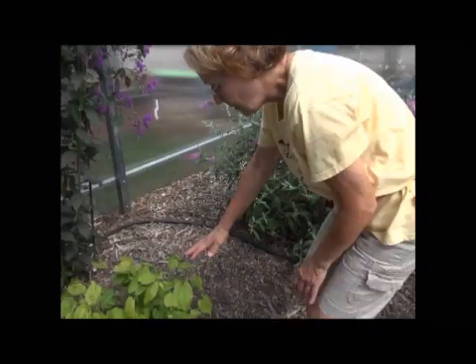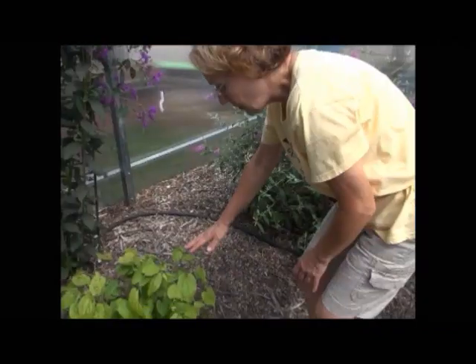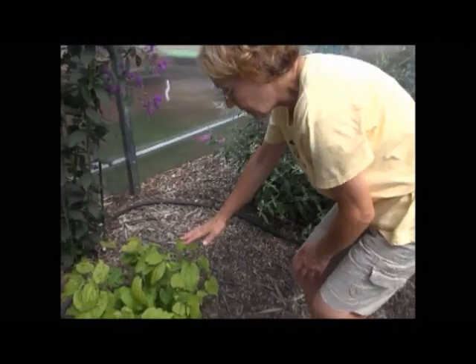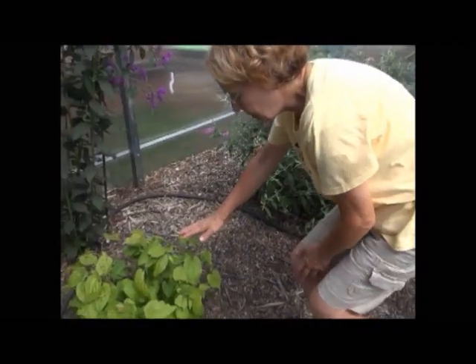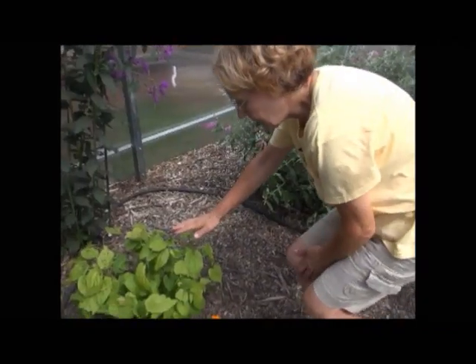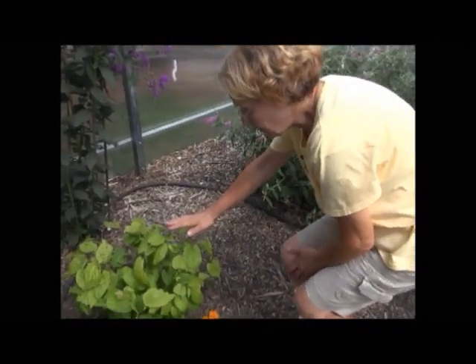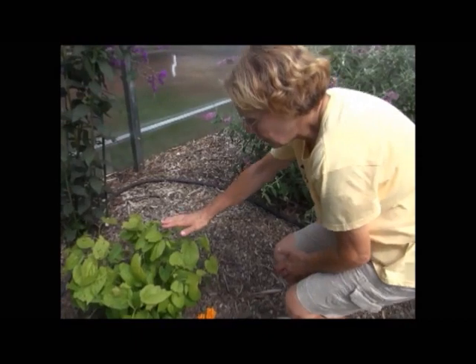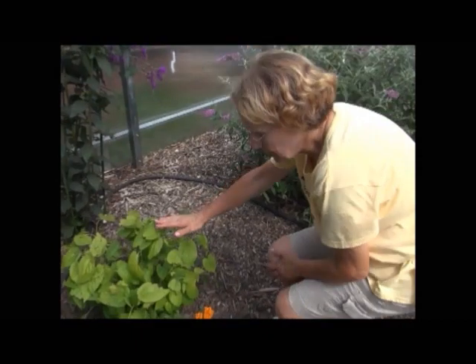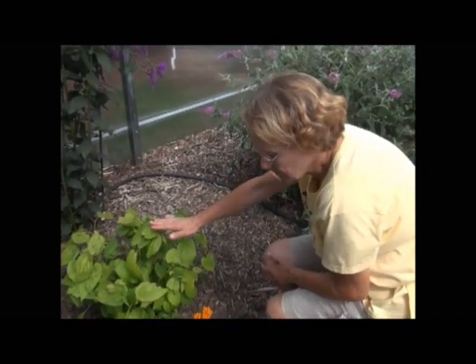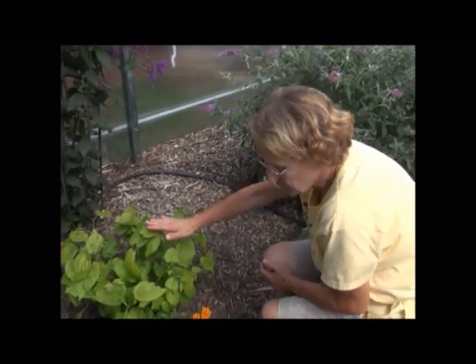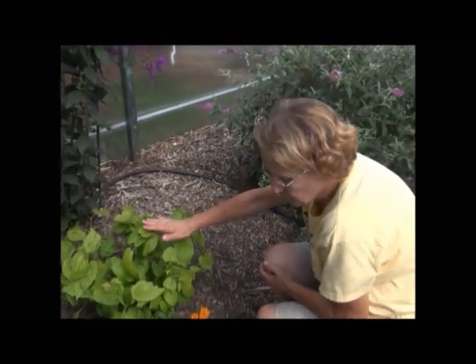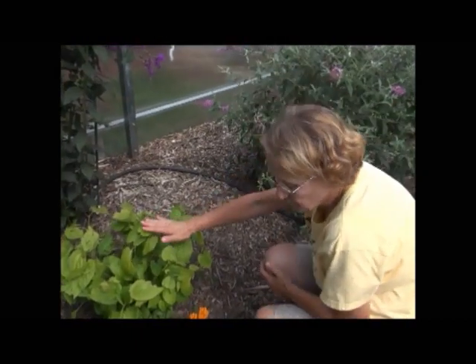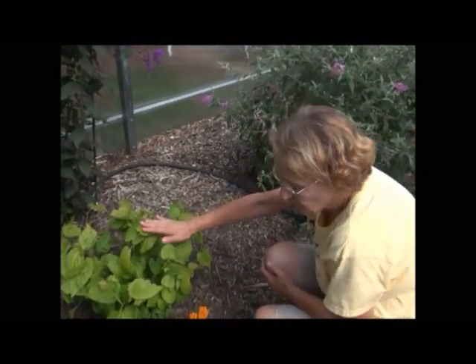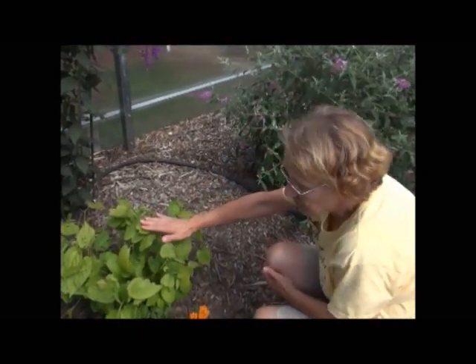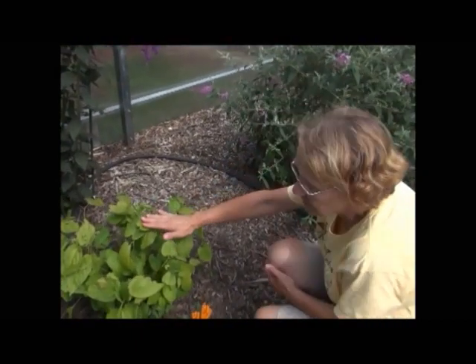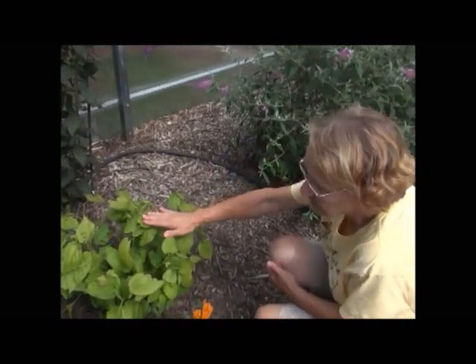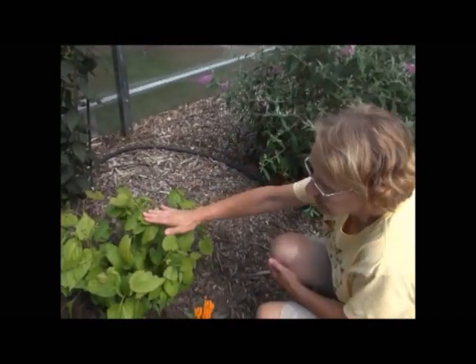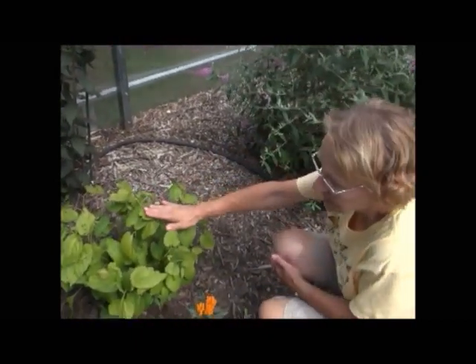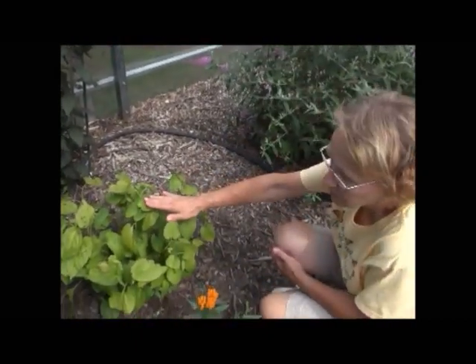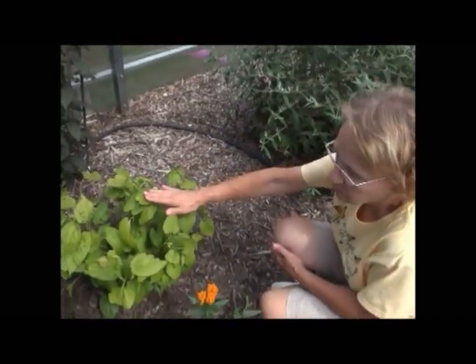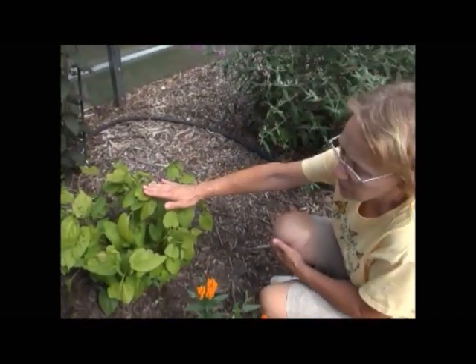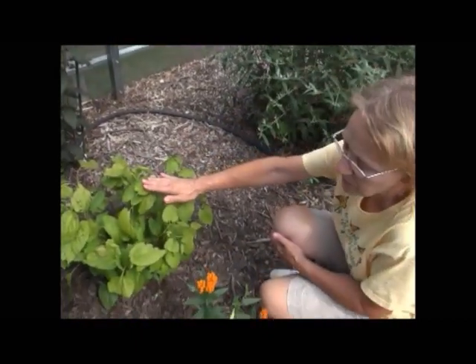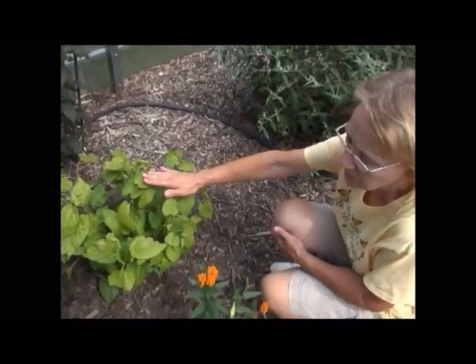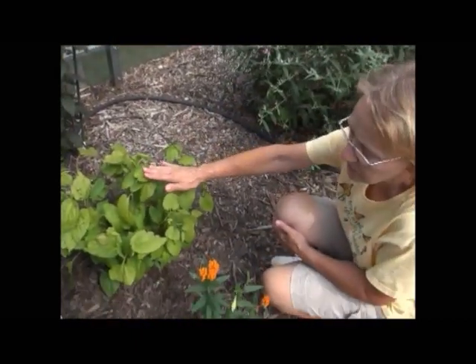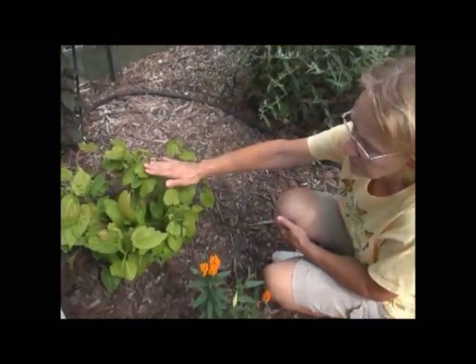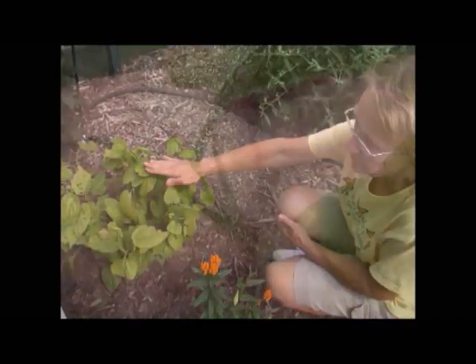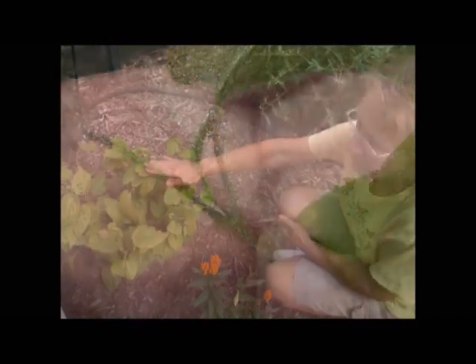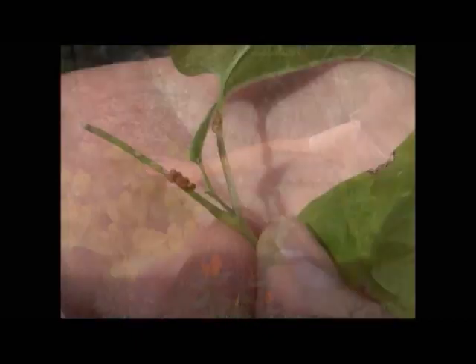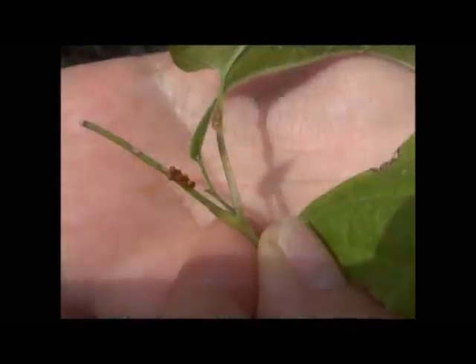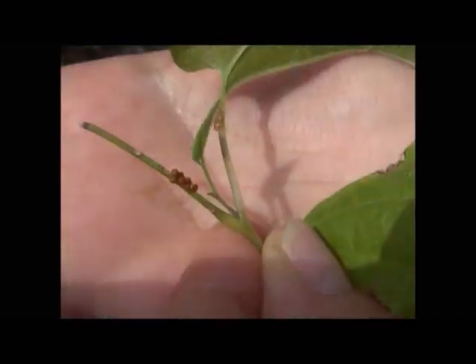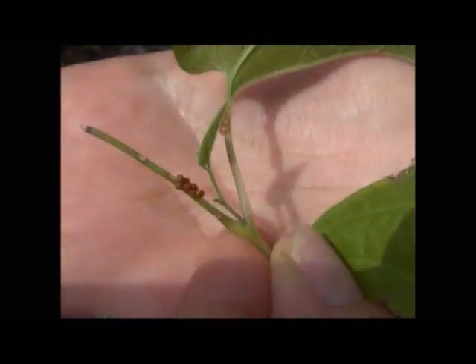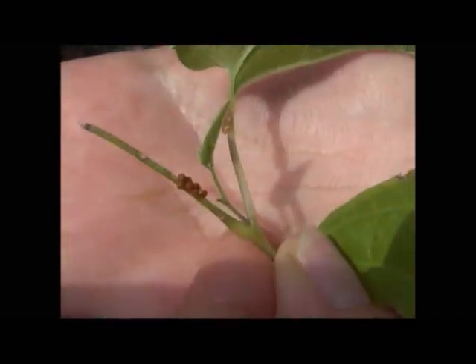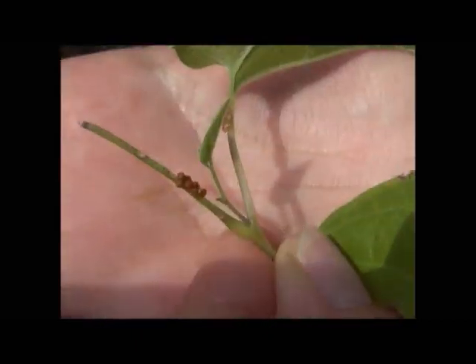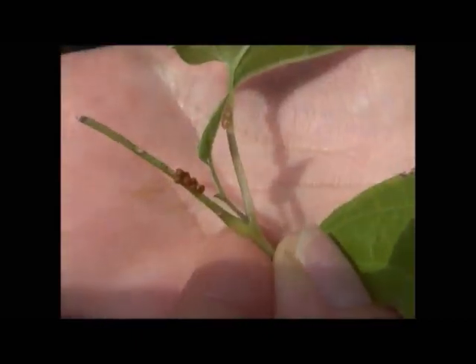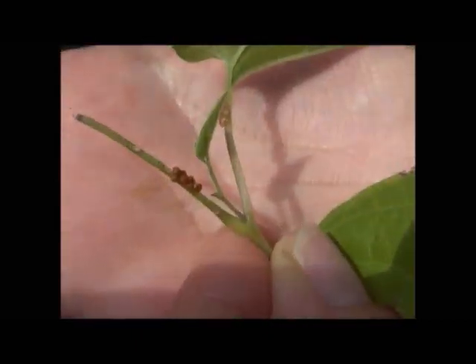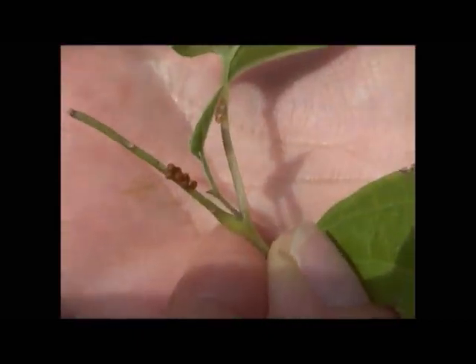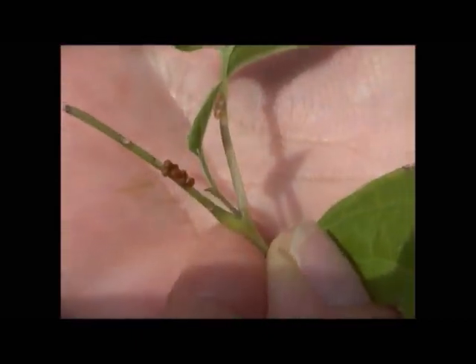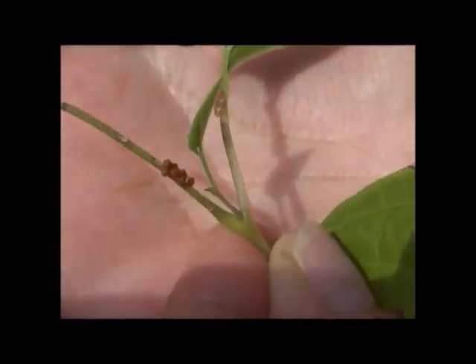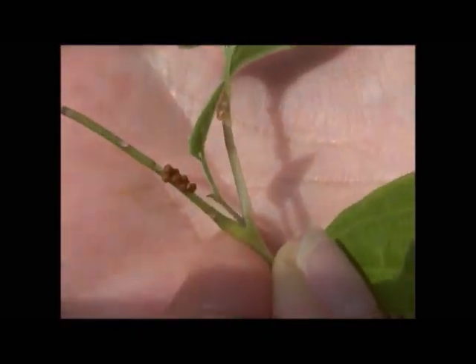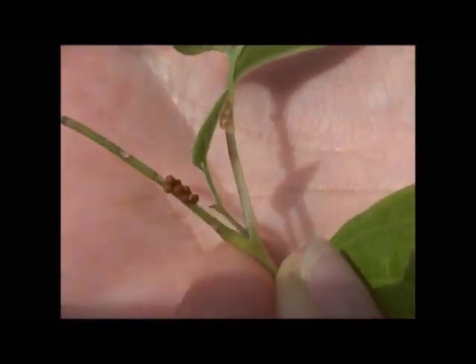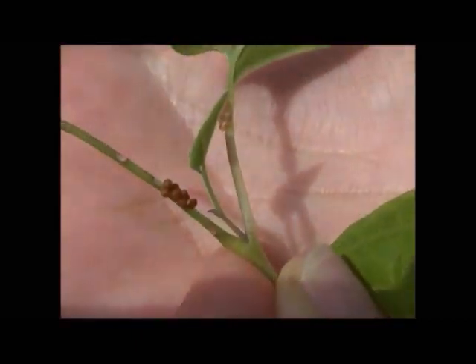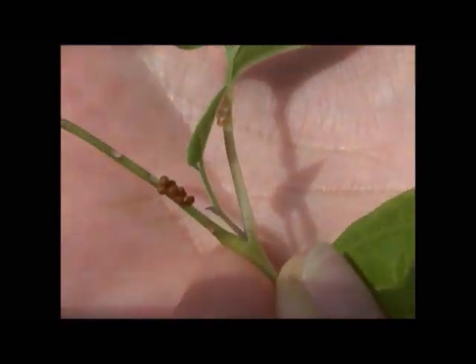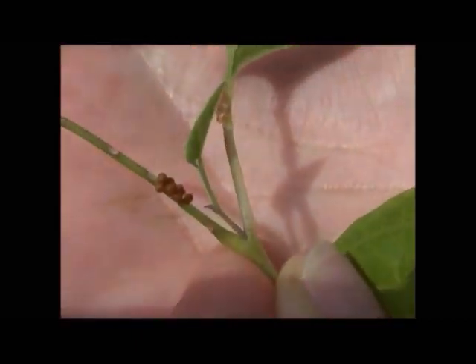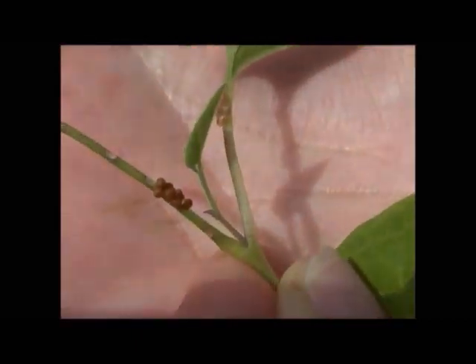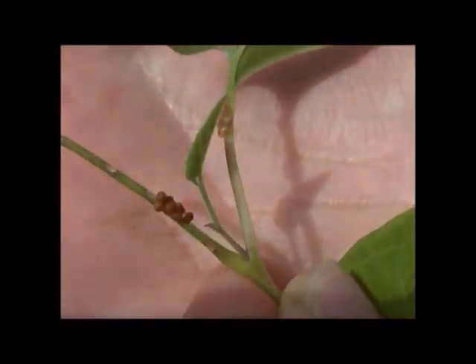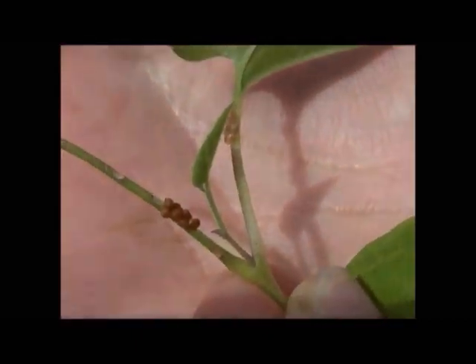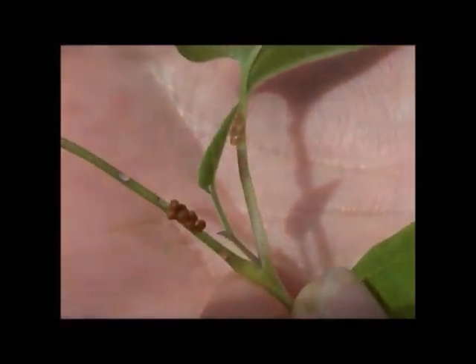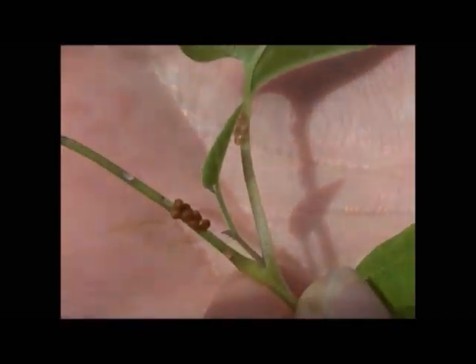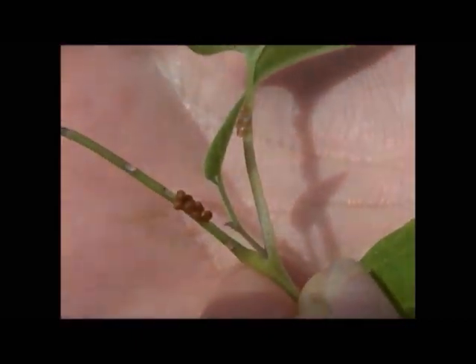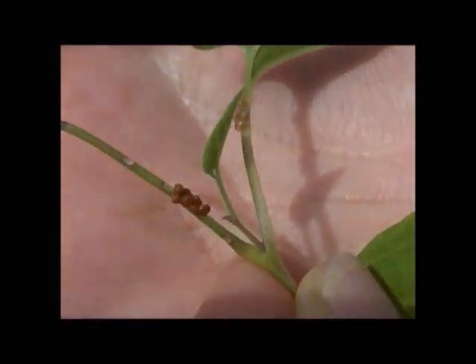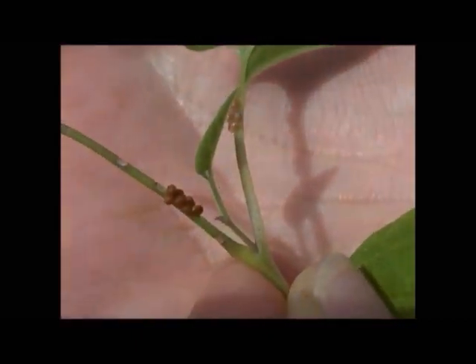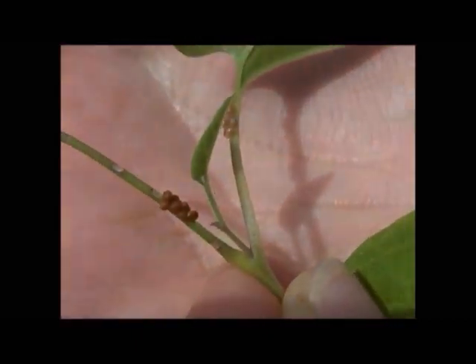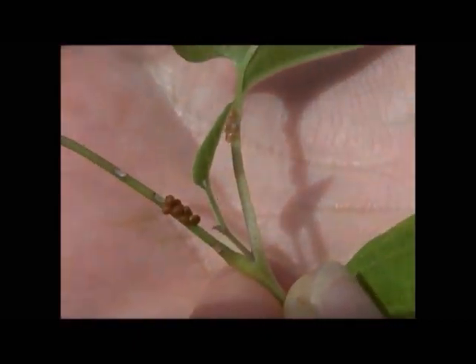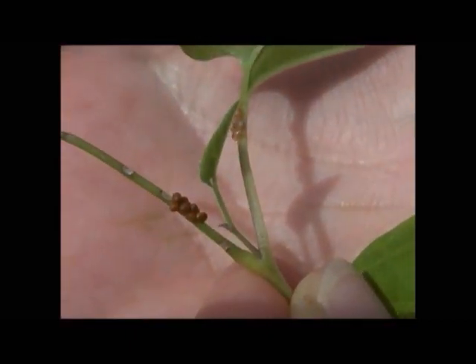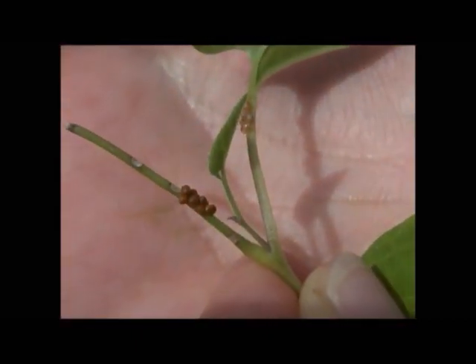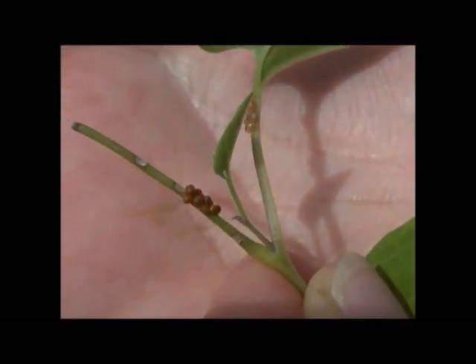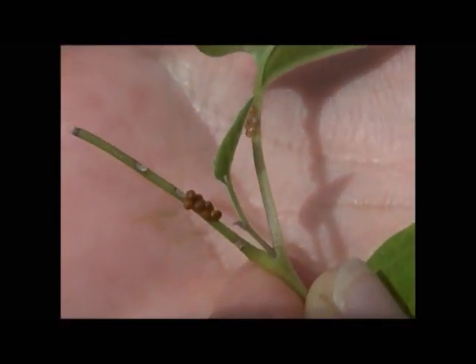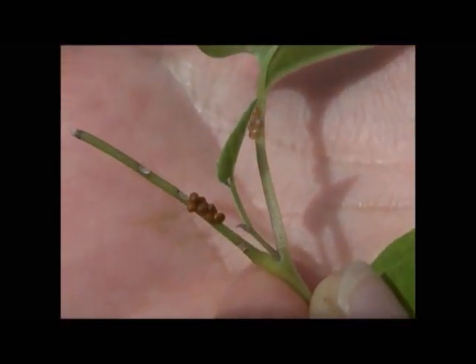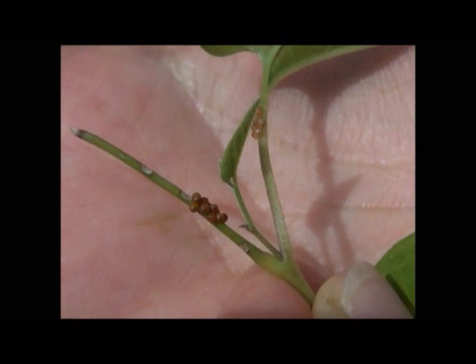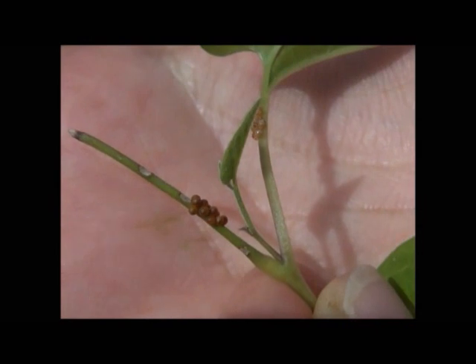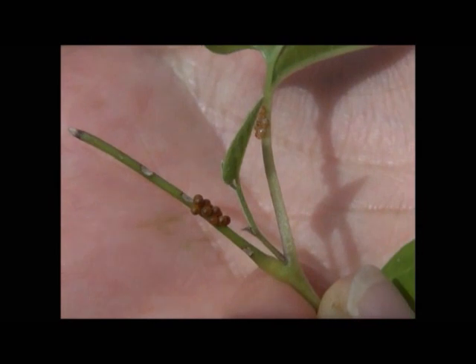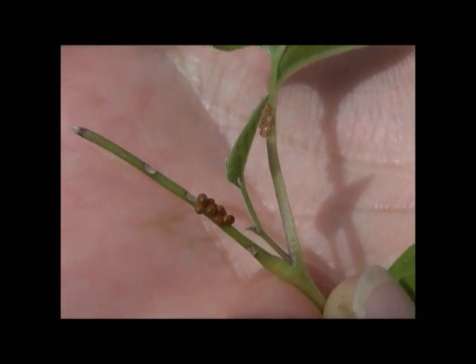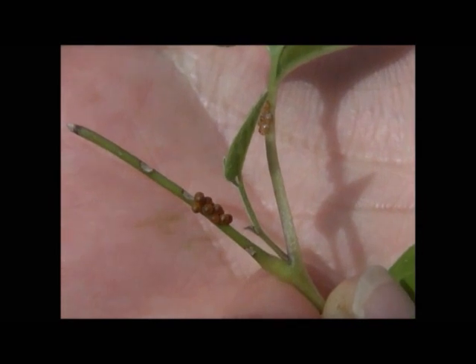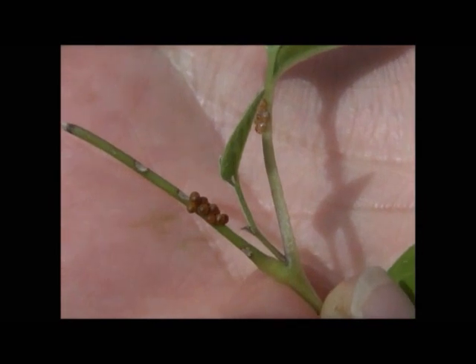This here is Virginia snakeroot. The pipevine swallowtails lay their eggs on this.